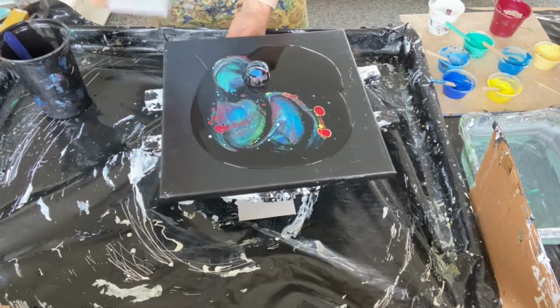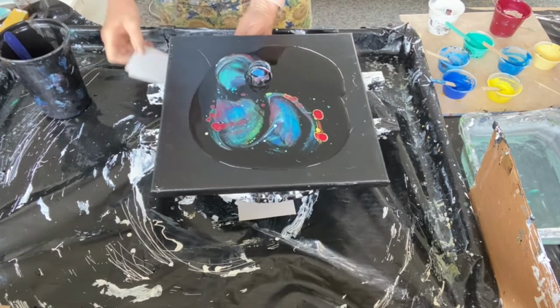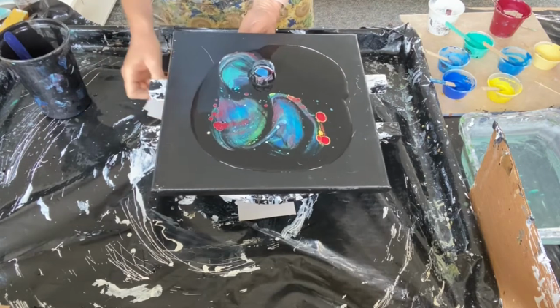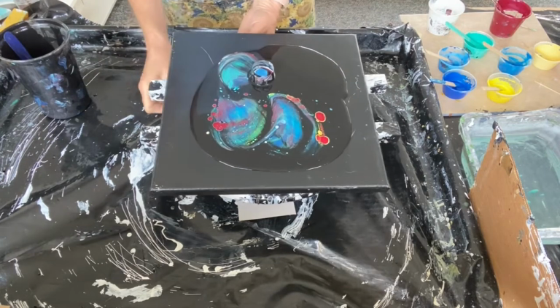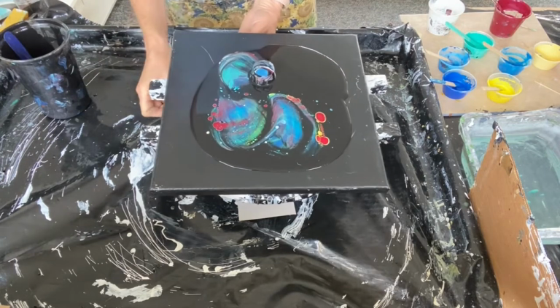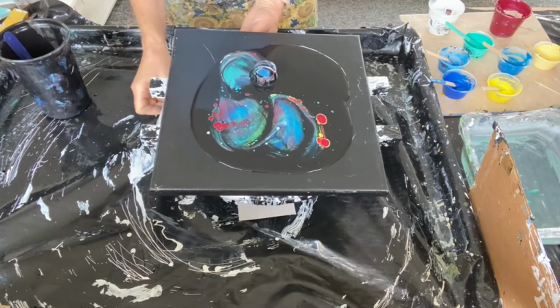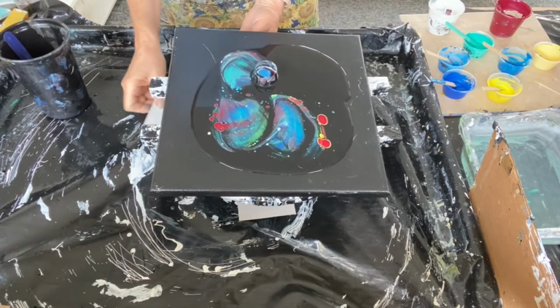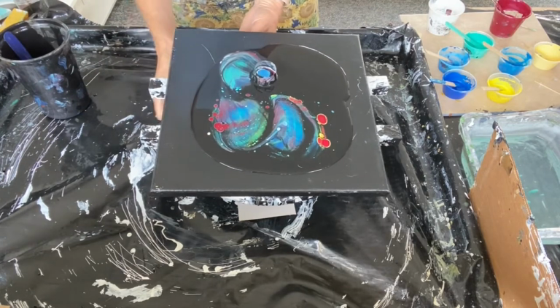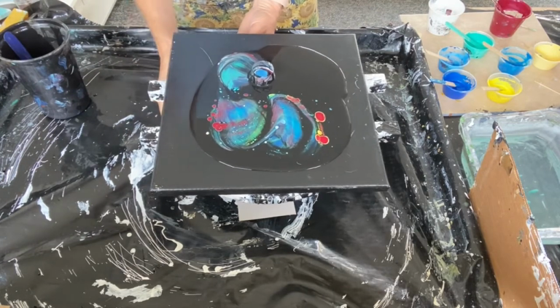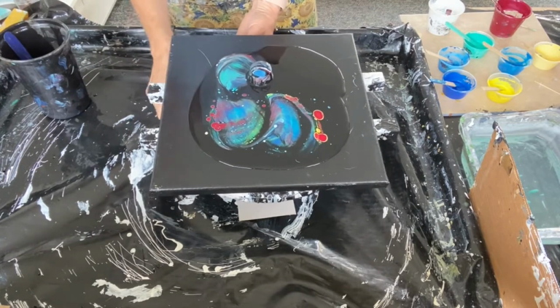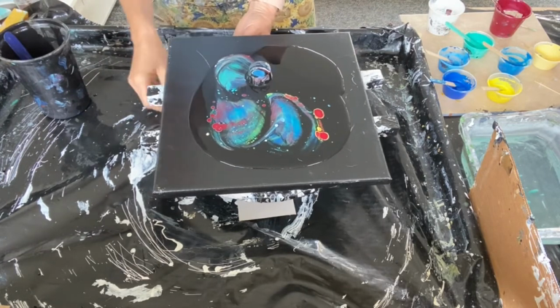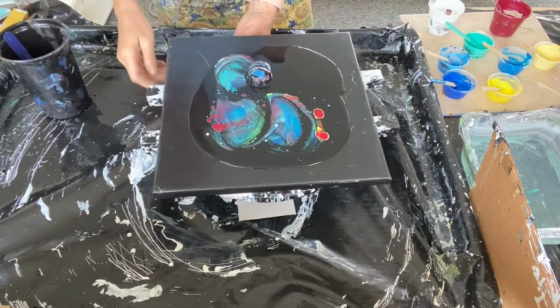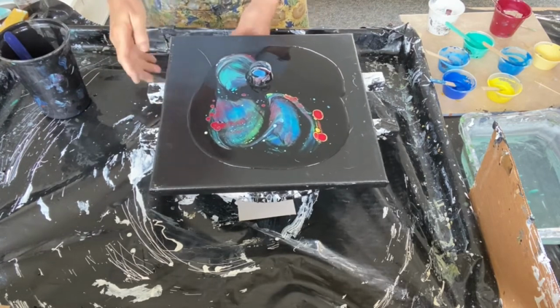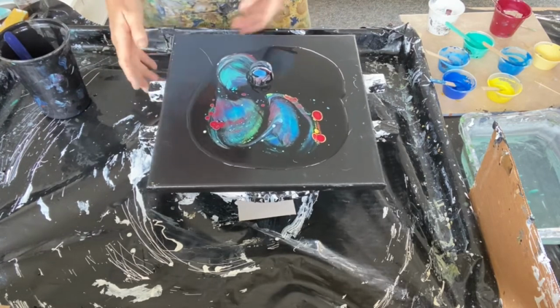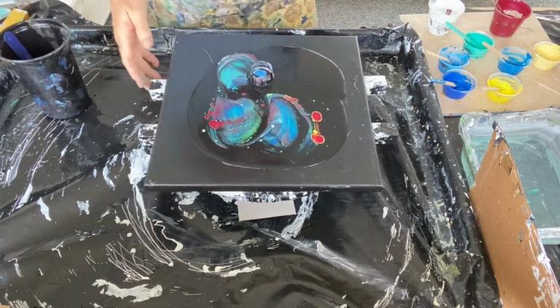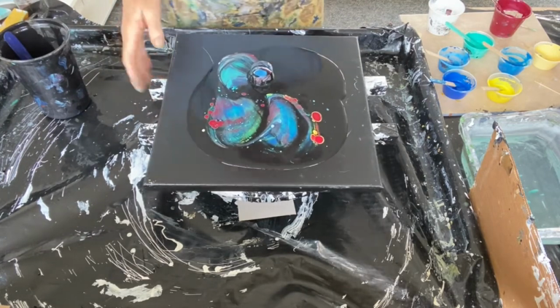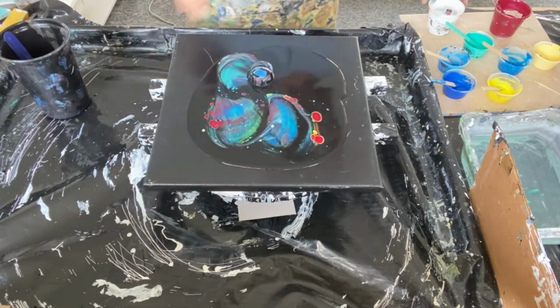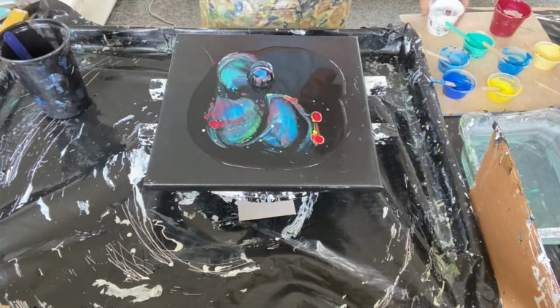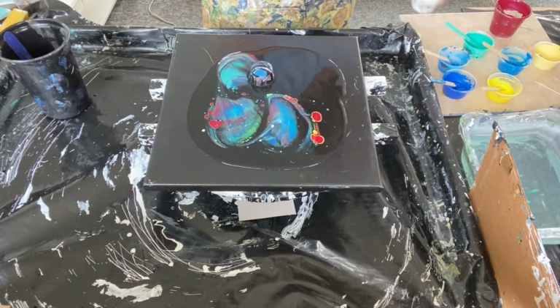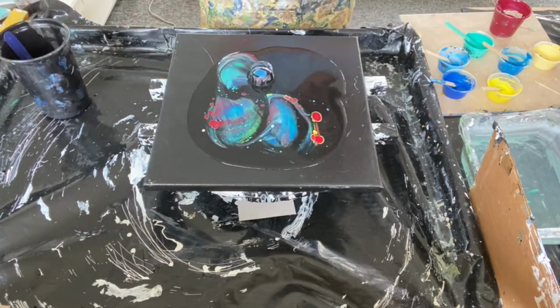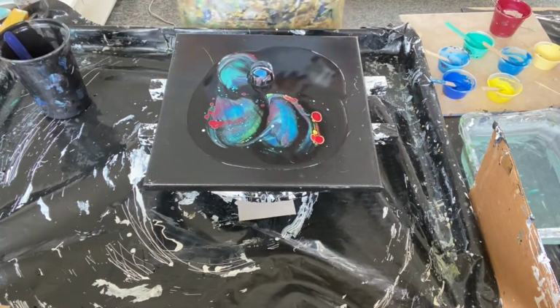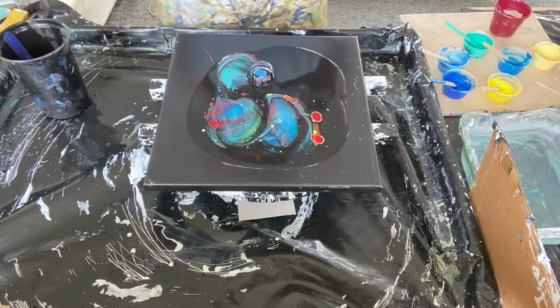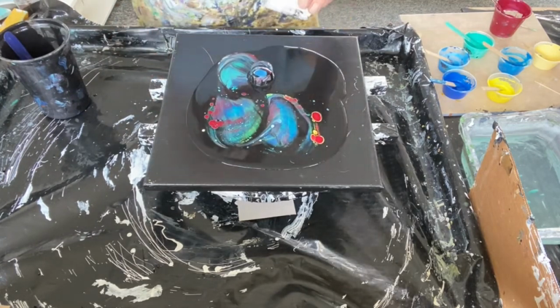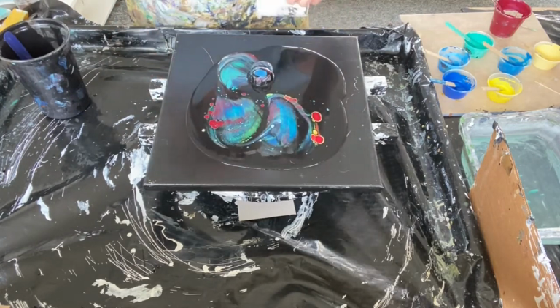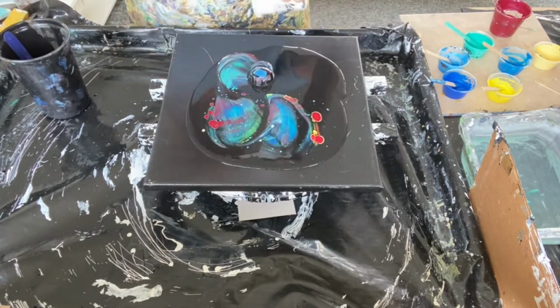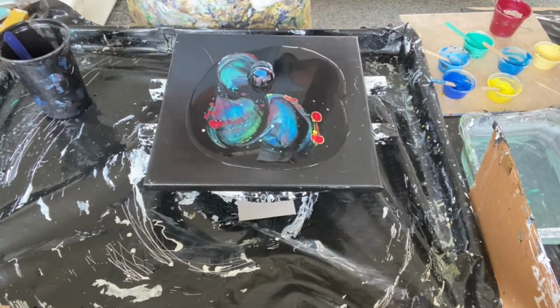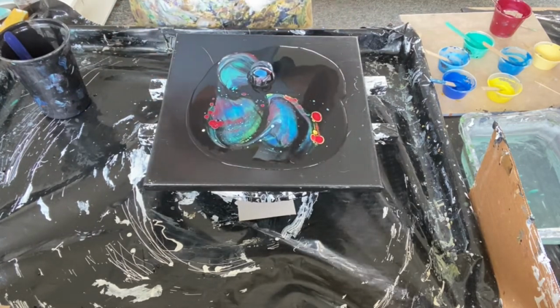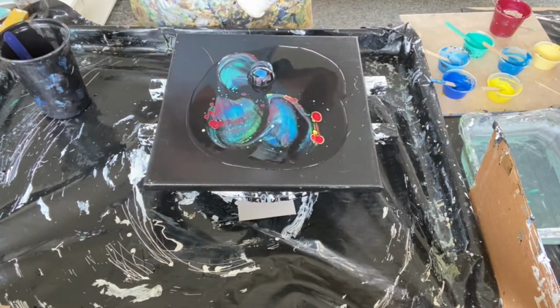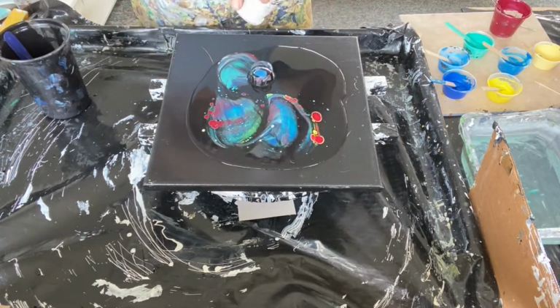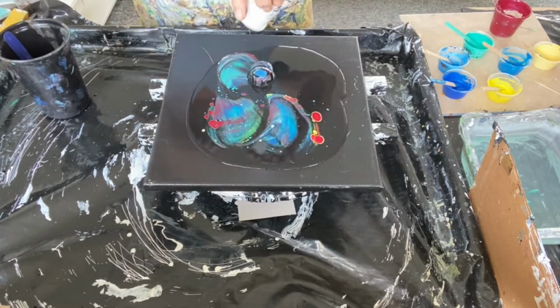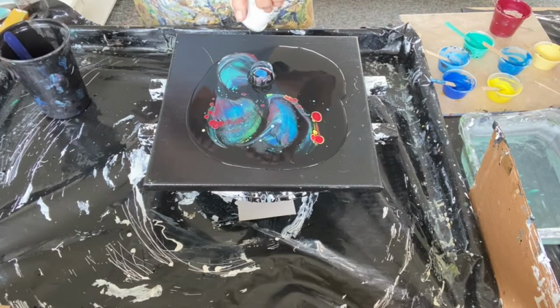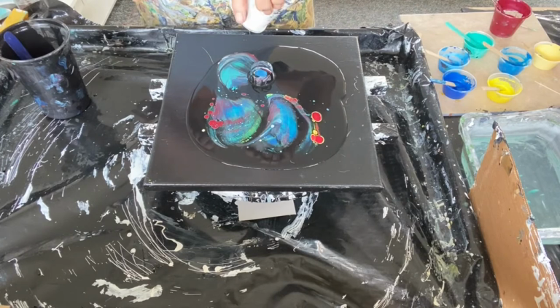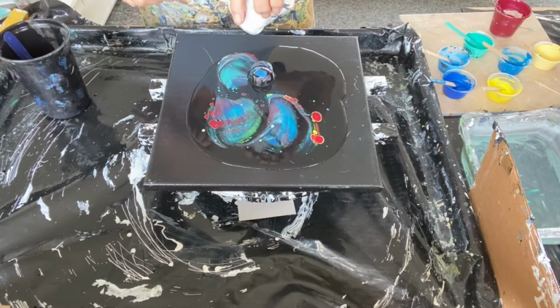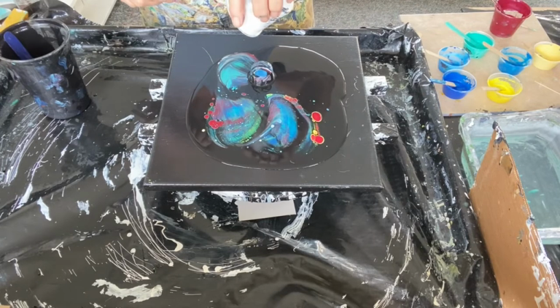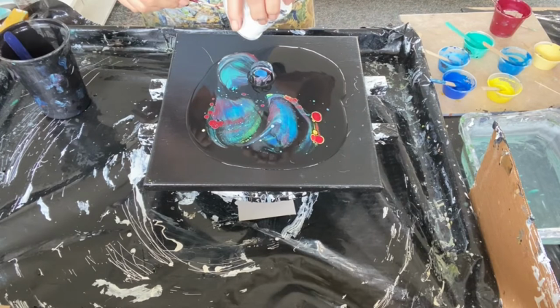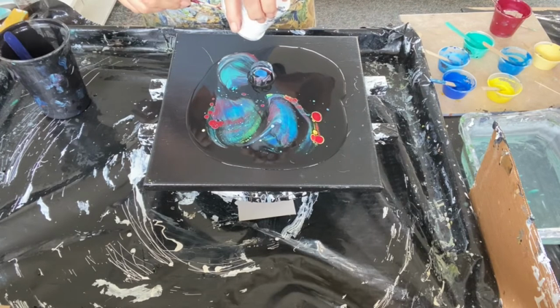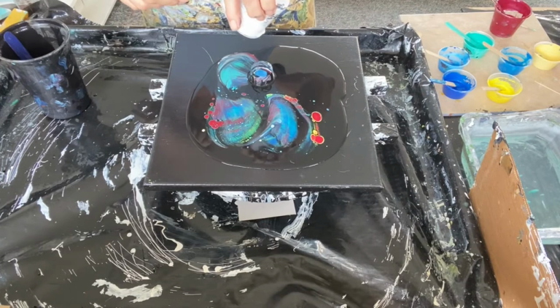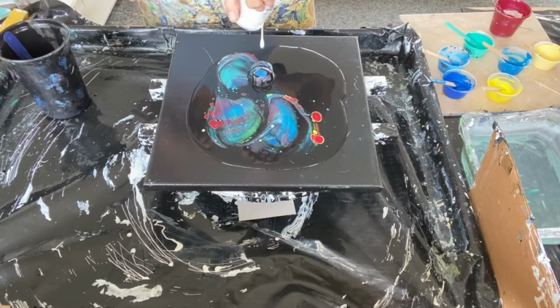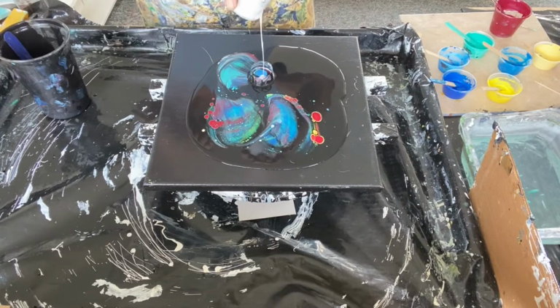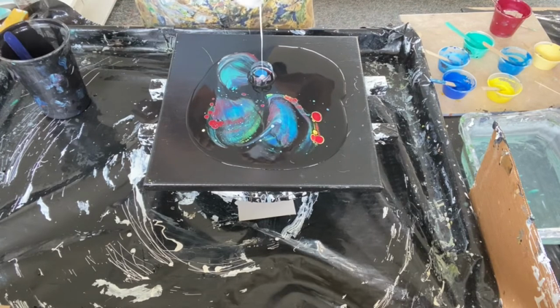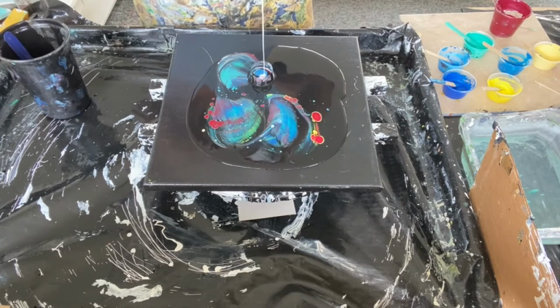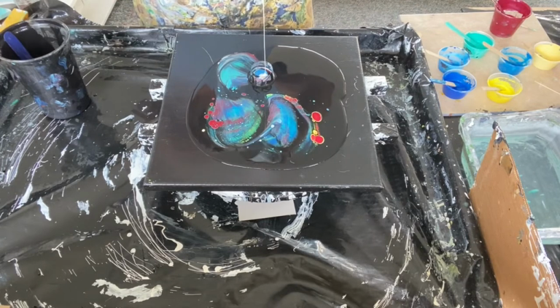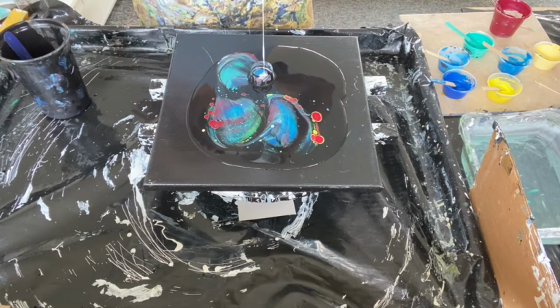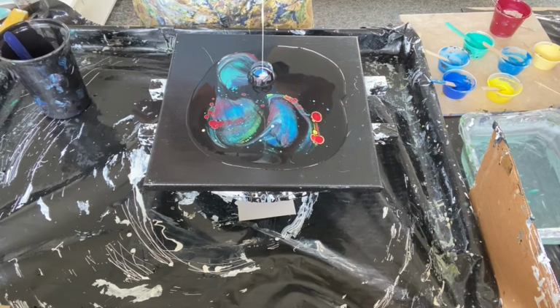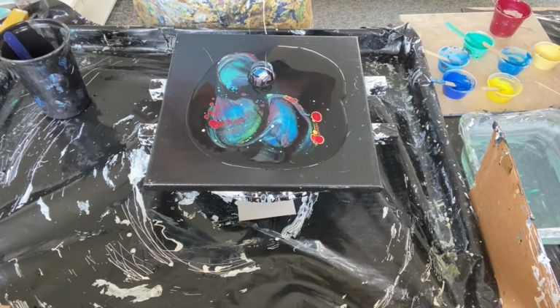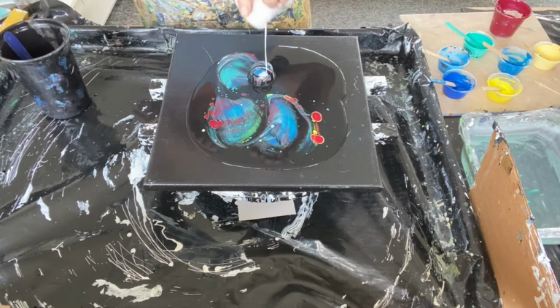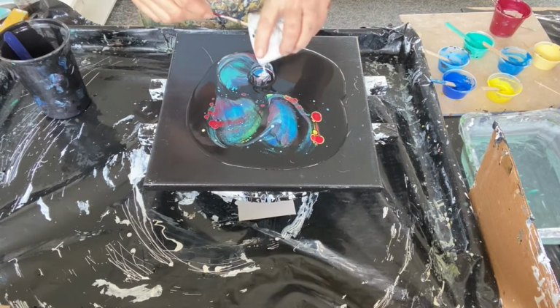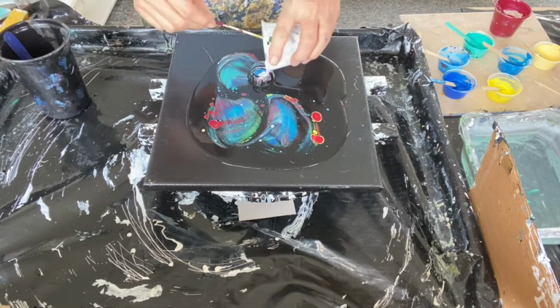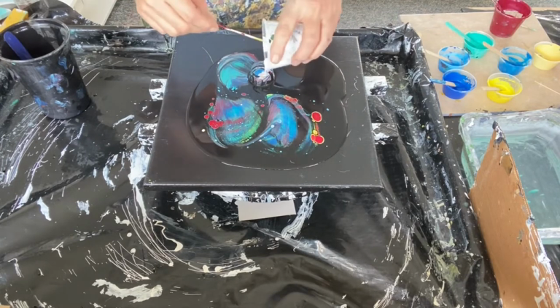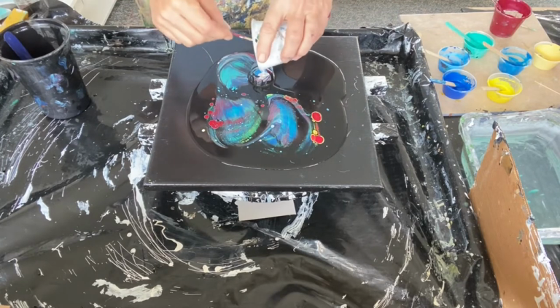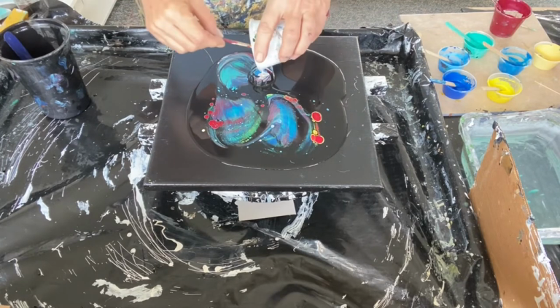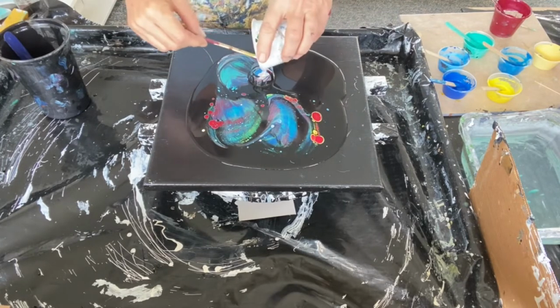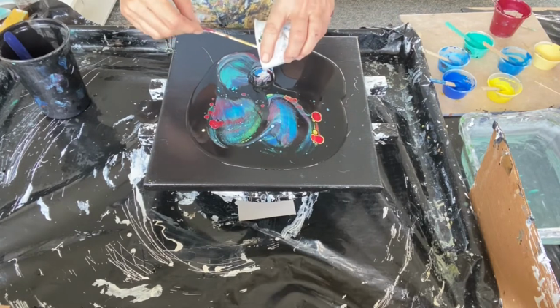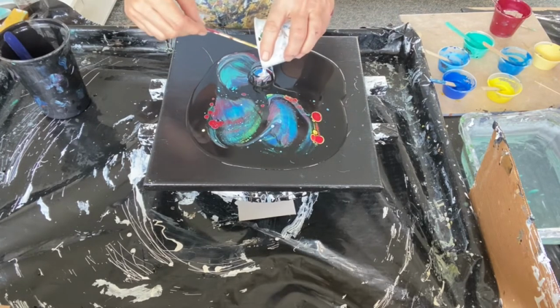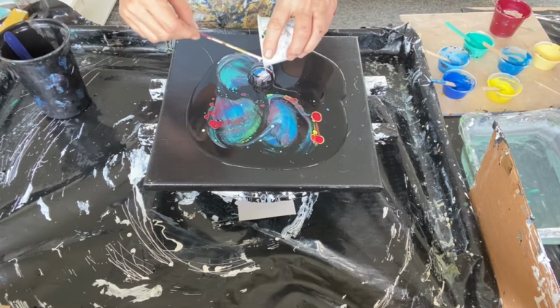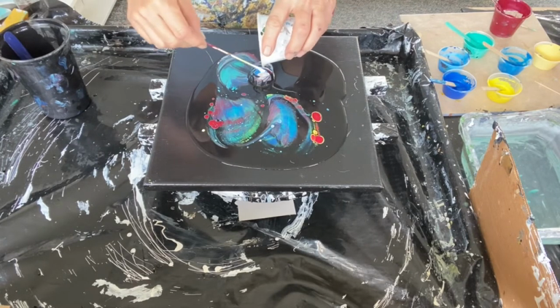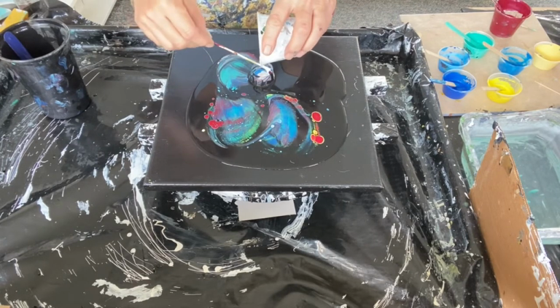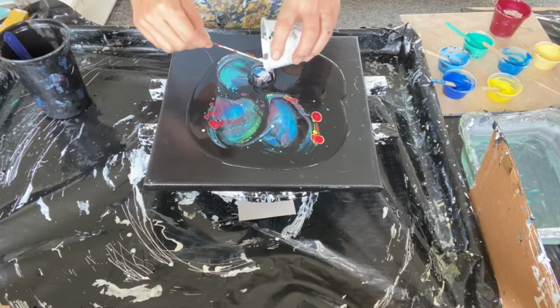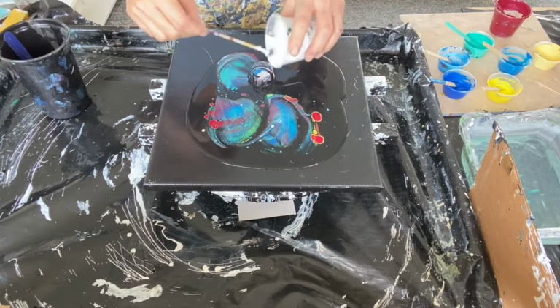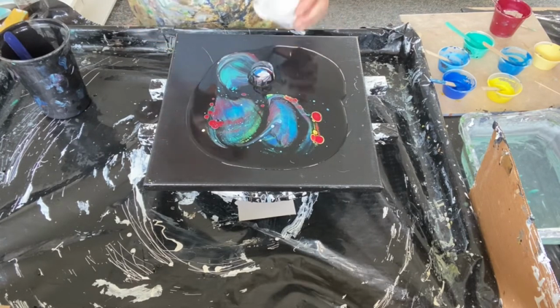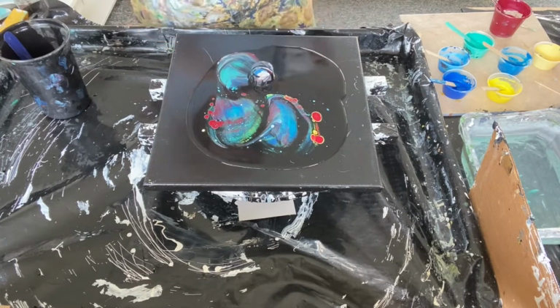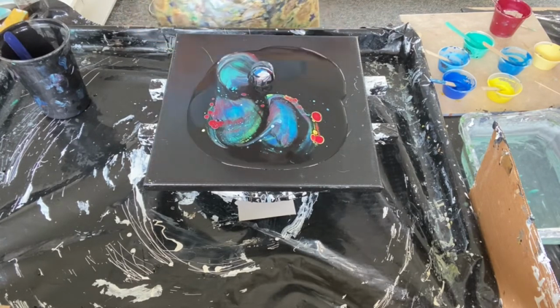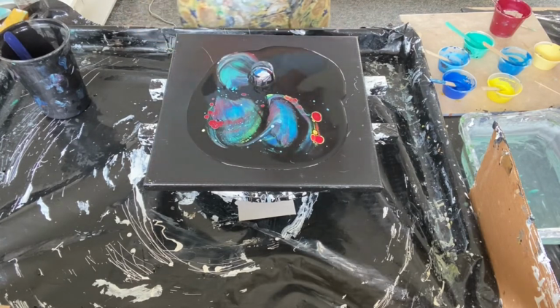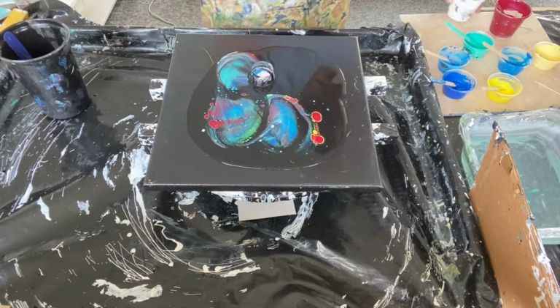Here I'm putting a little cheat in there — a little piece of cardstock to help the open cup flow back toward your direction.